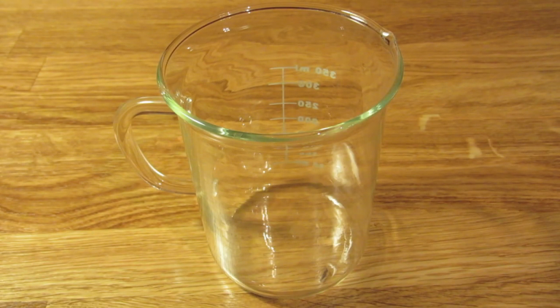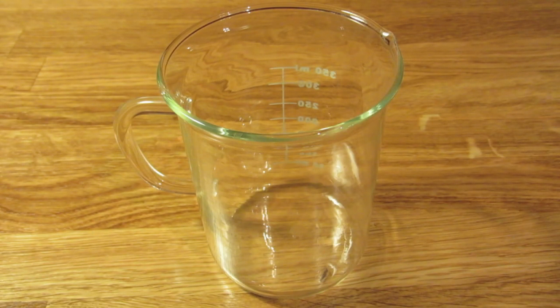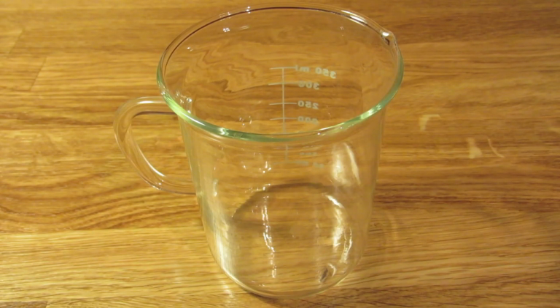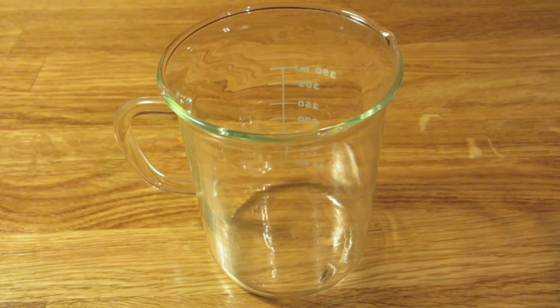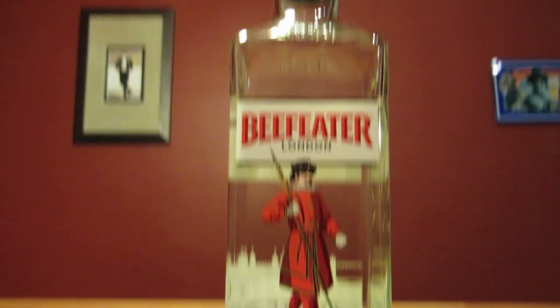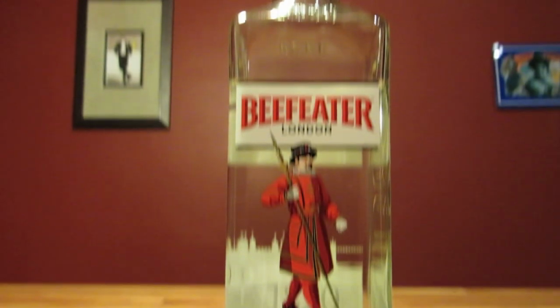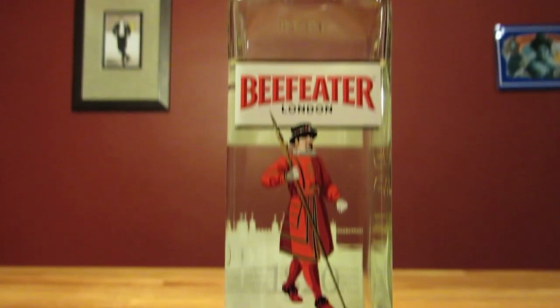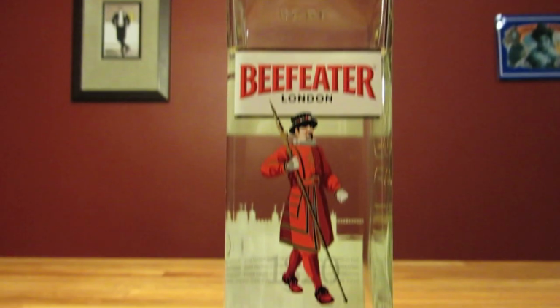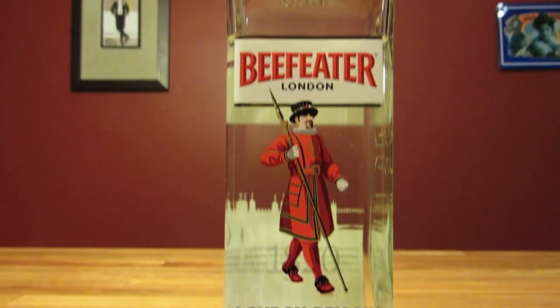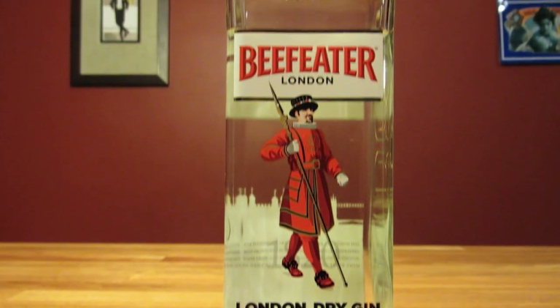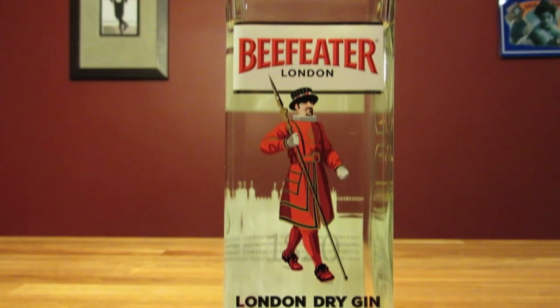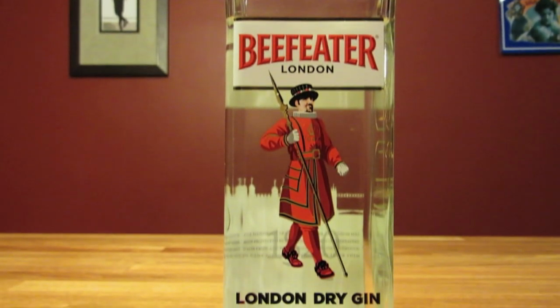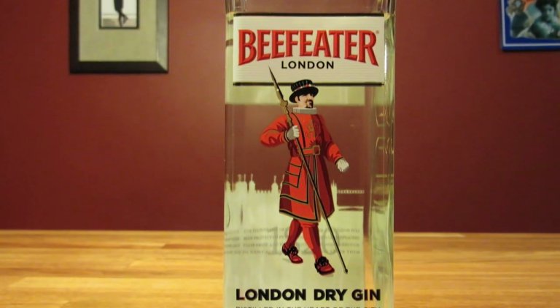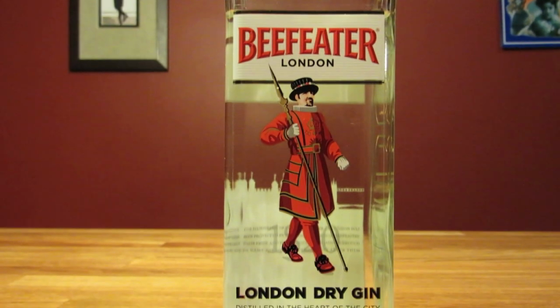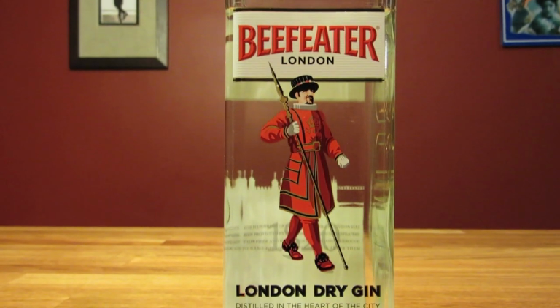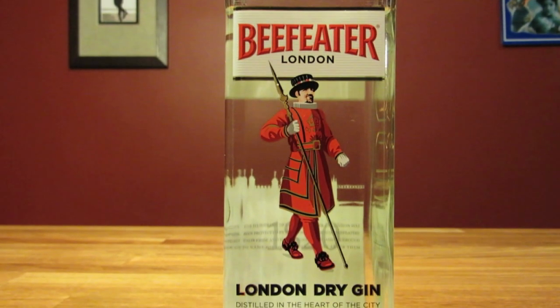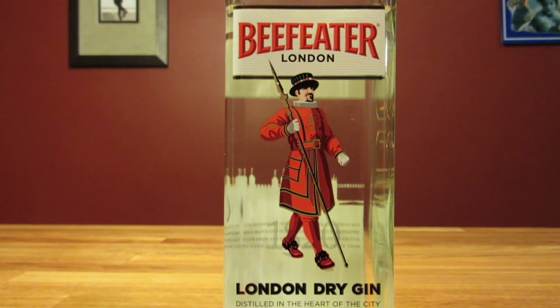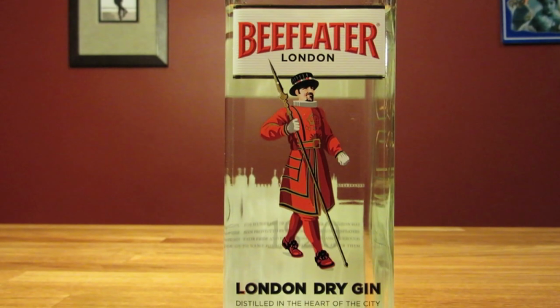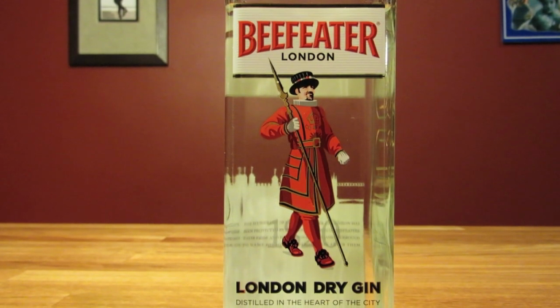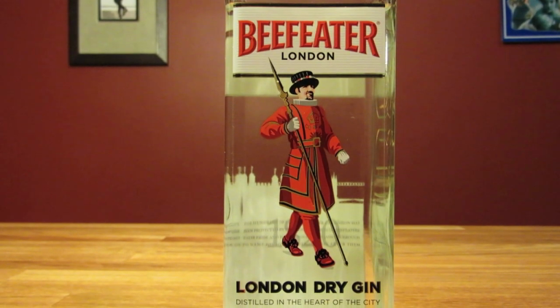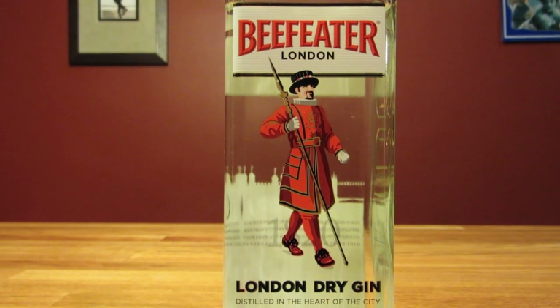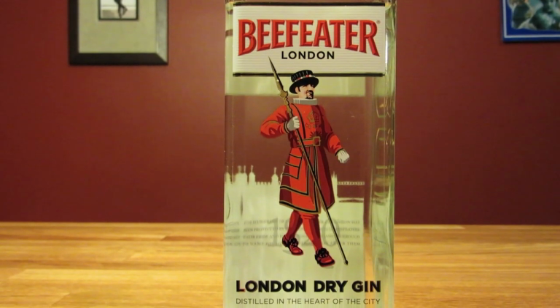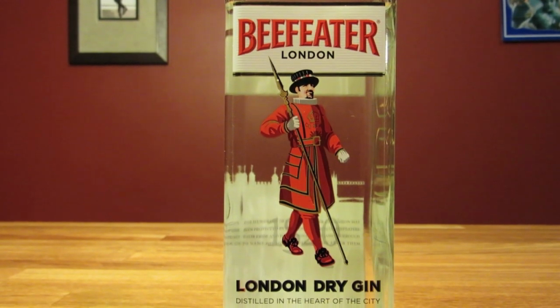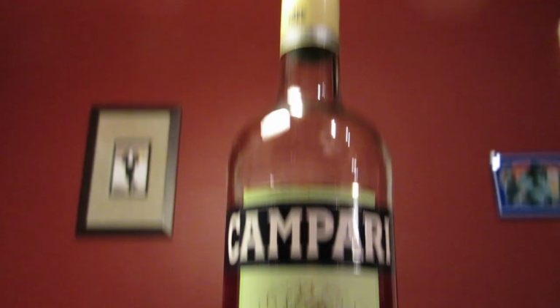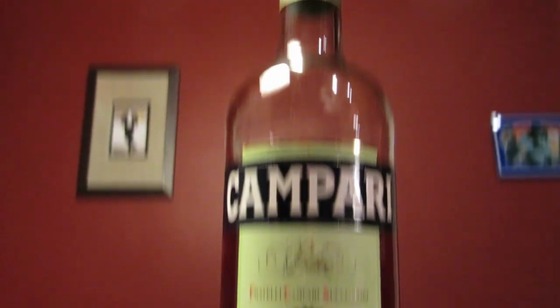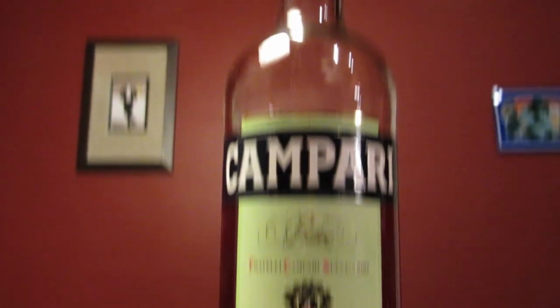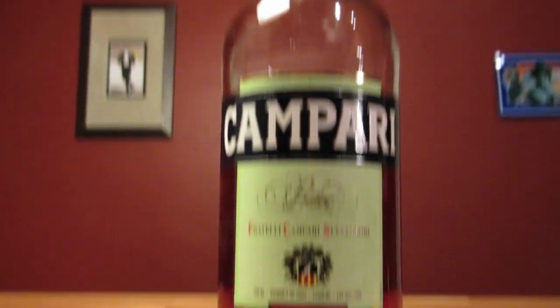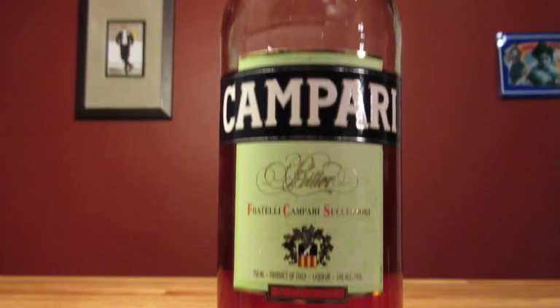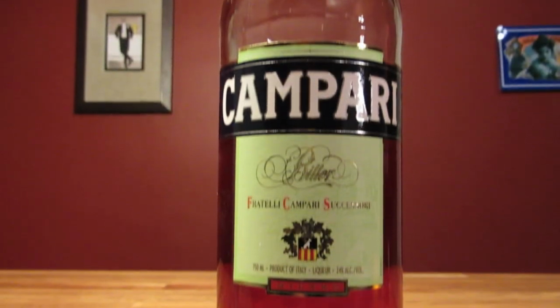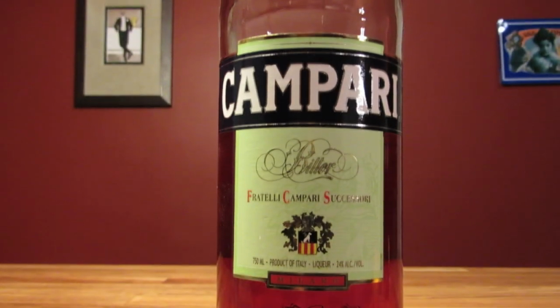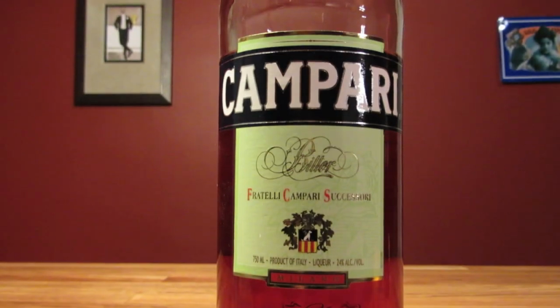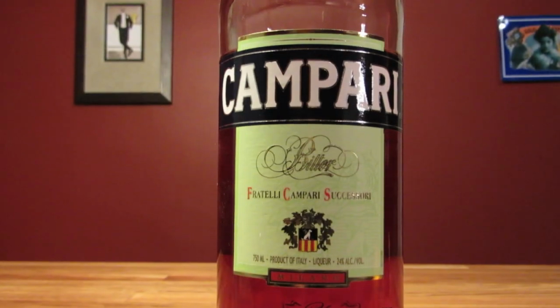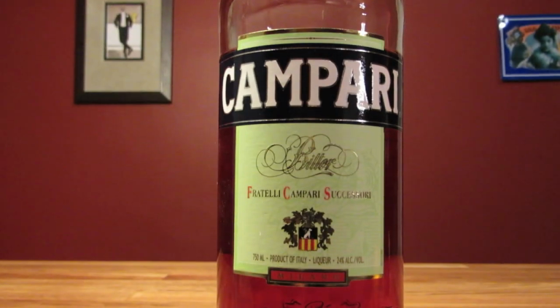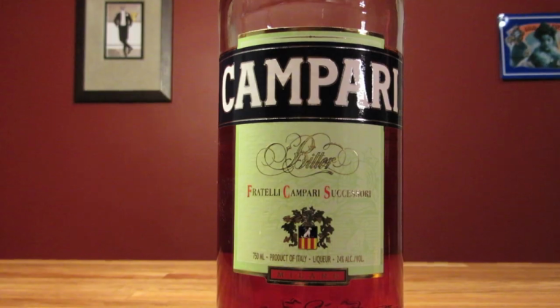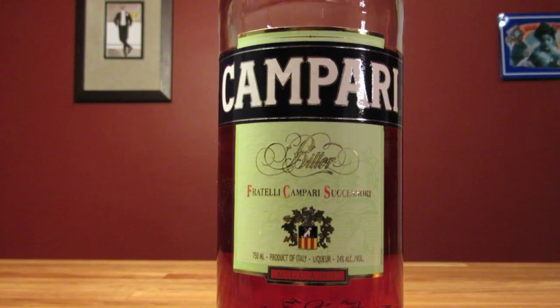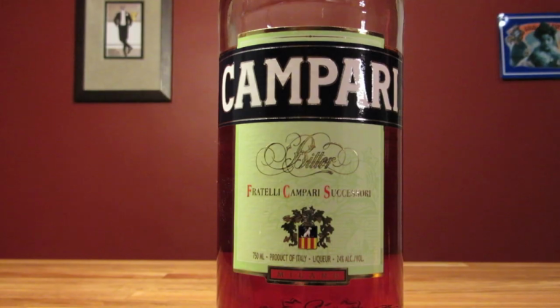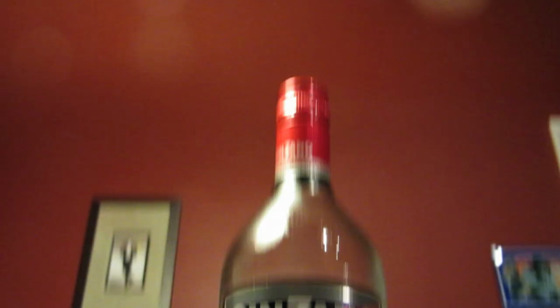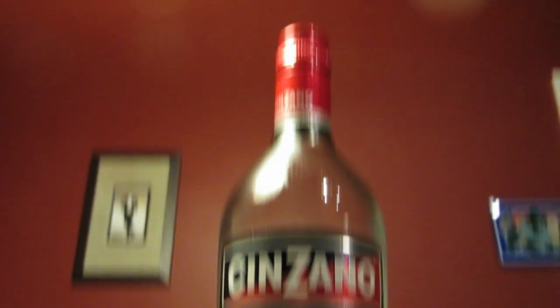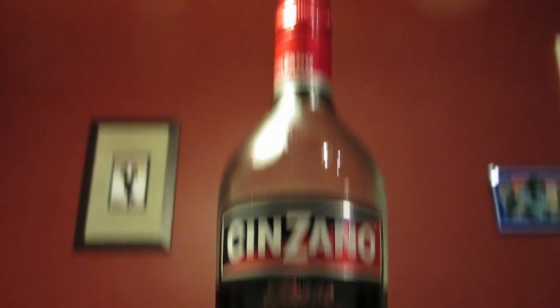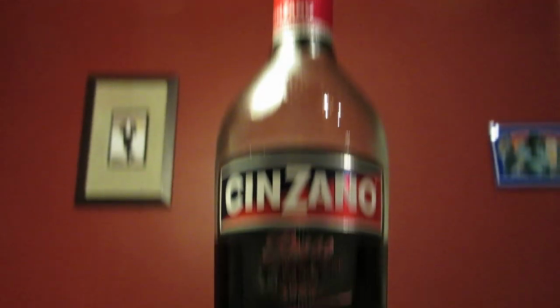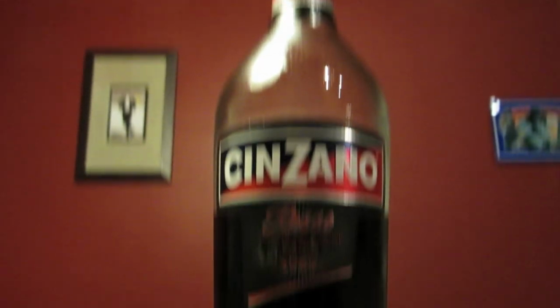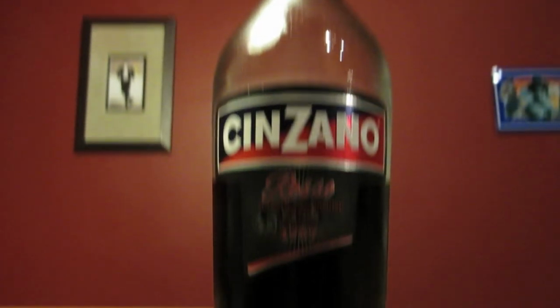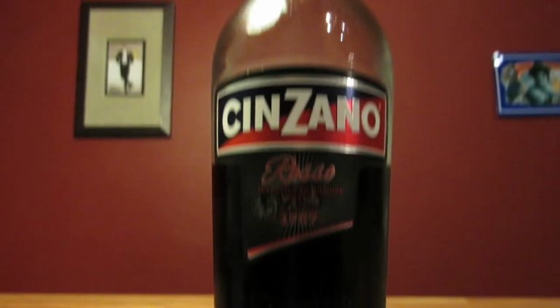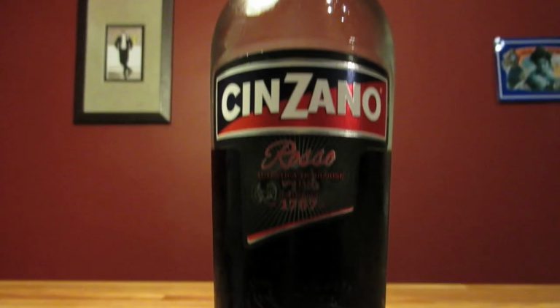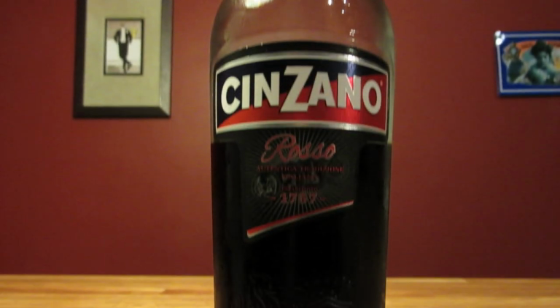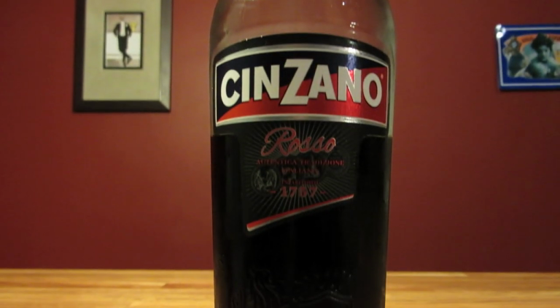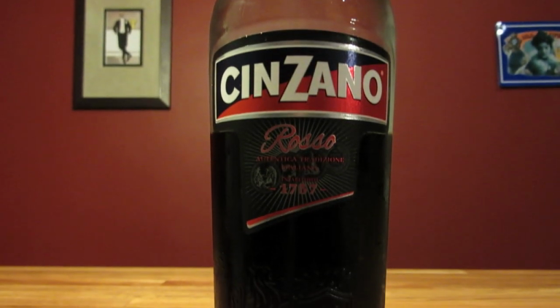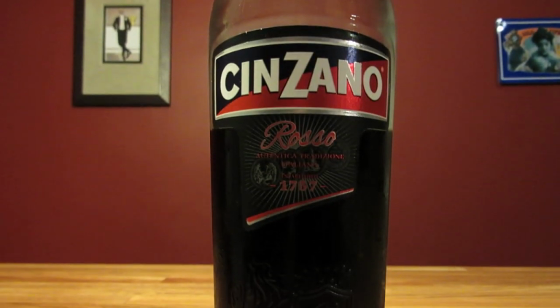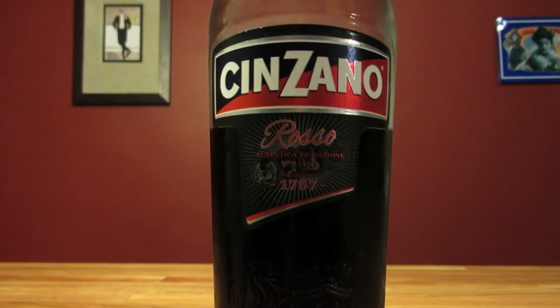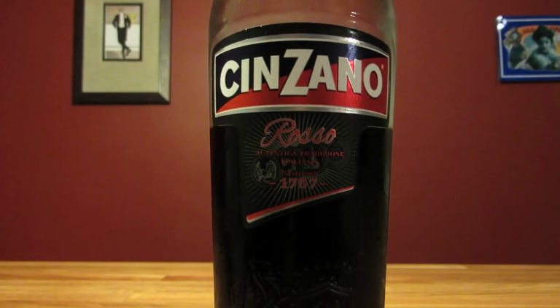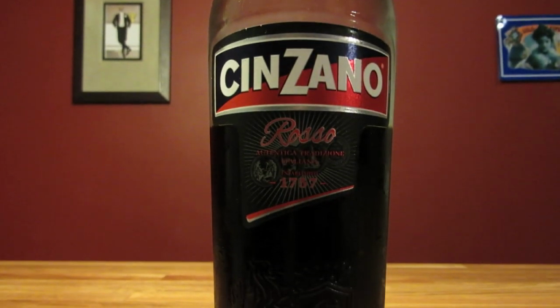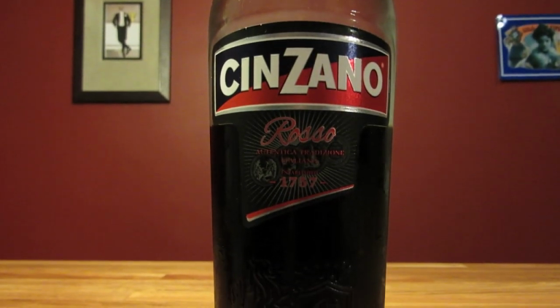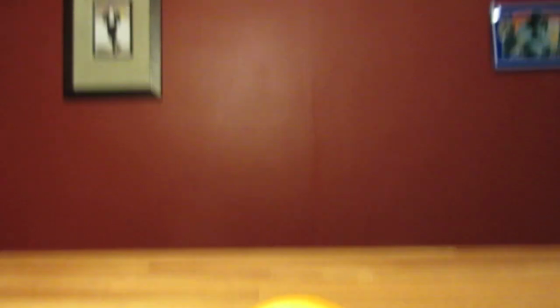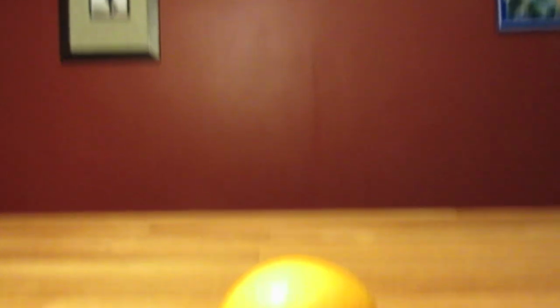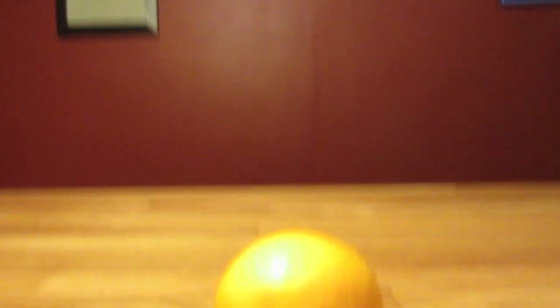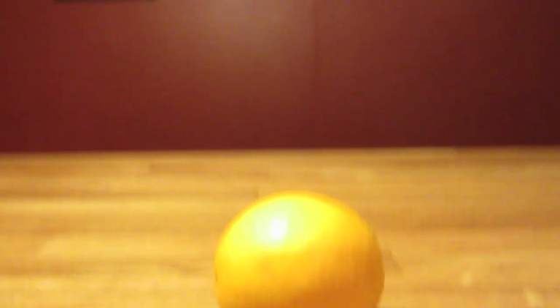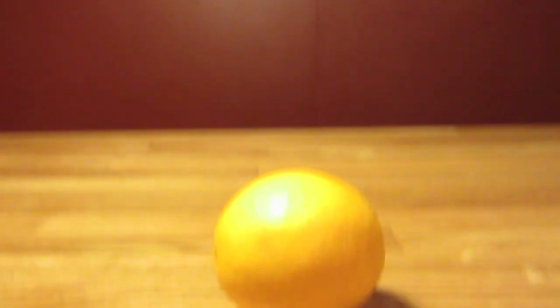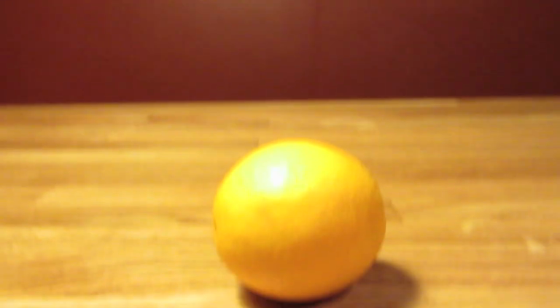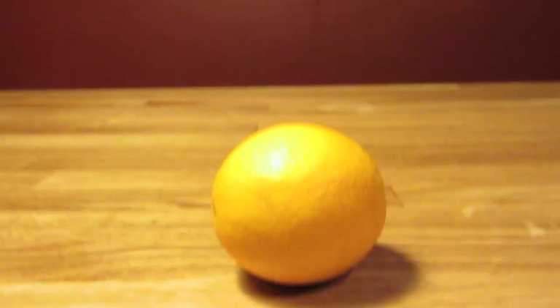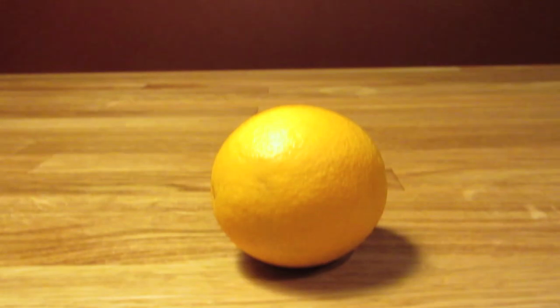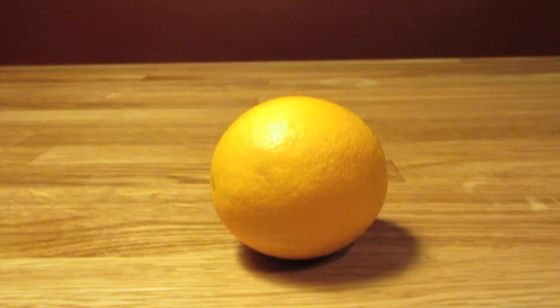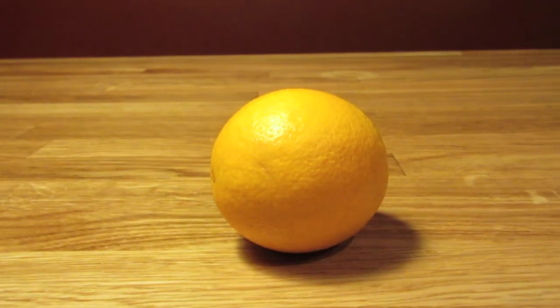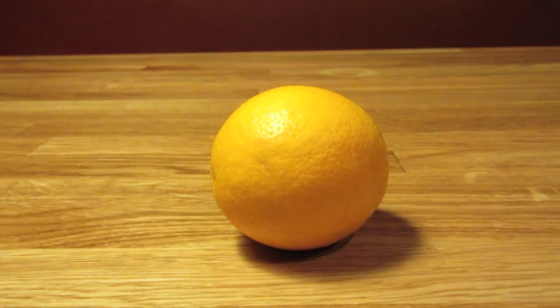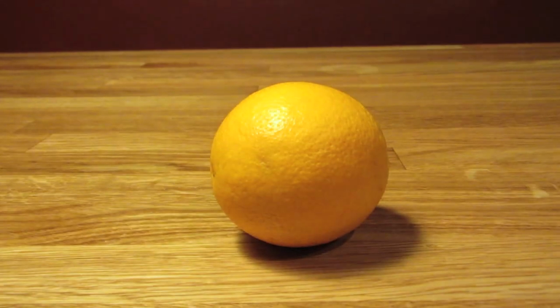This drink uses gin, Campari, sweet vermouth, and an orange peel for garnish.